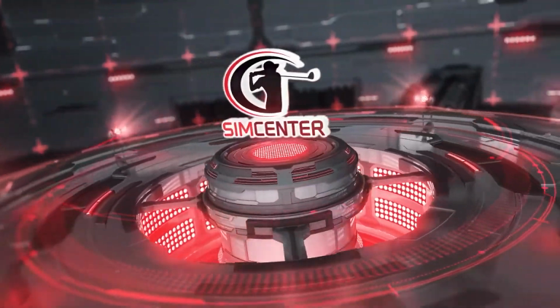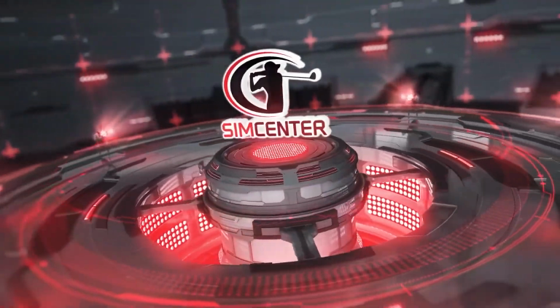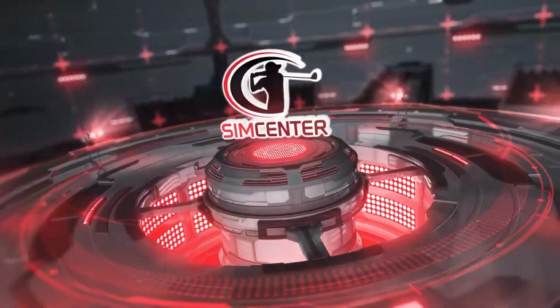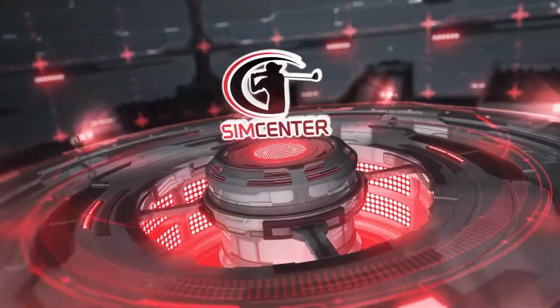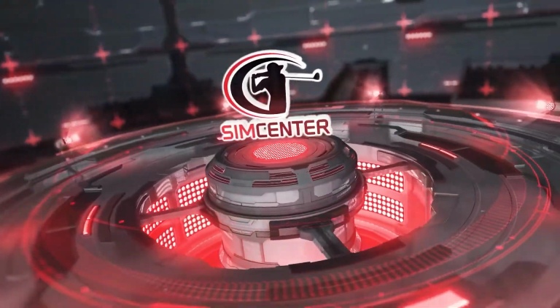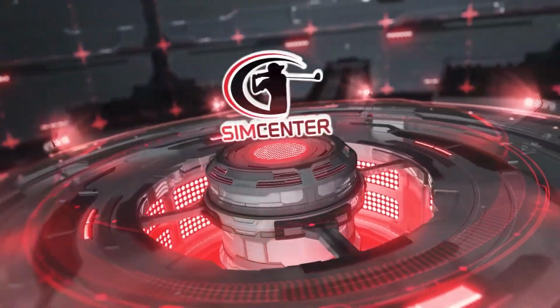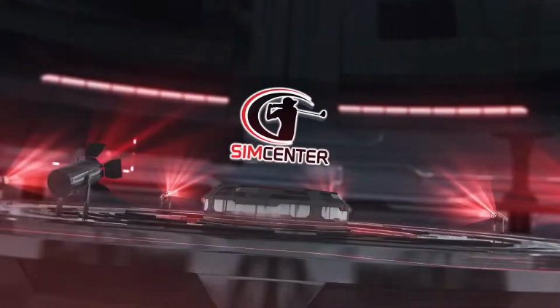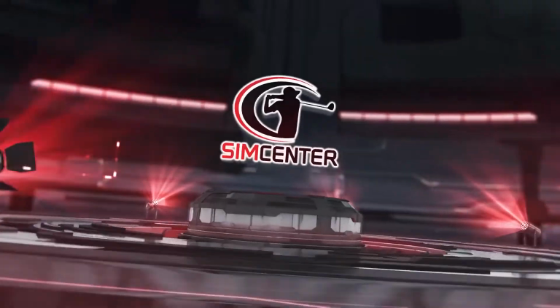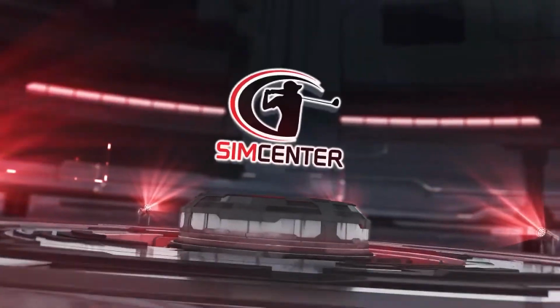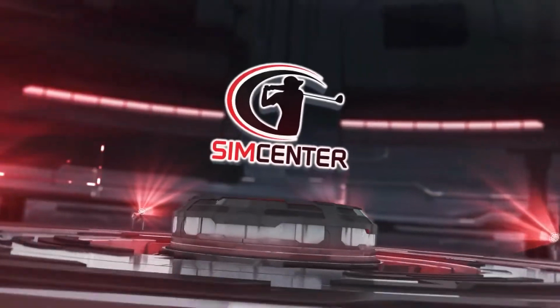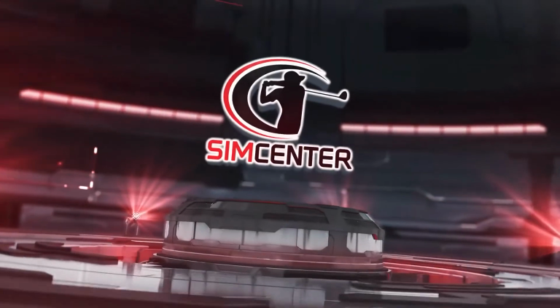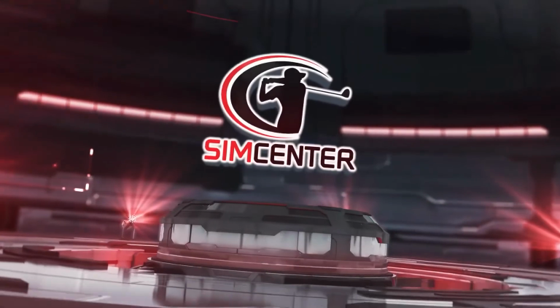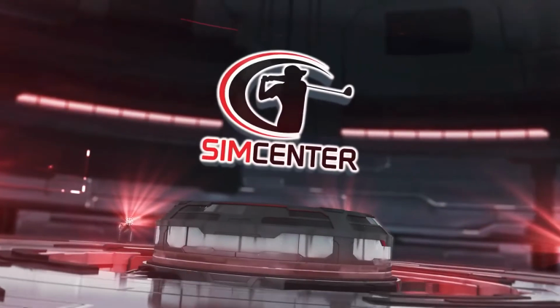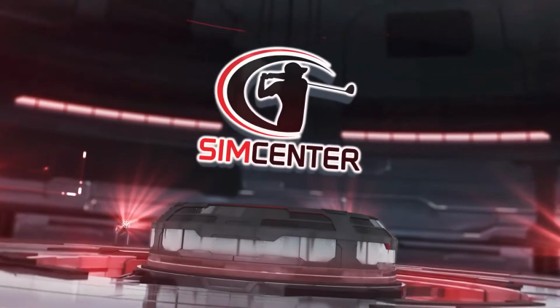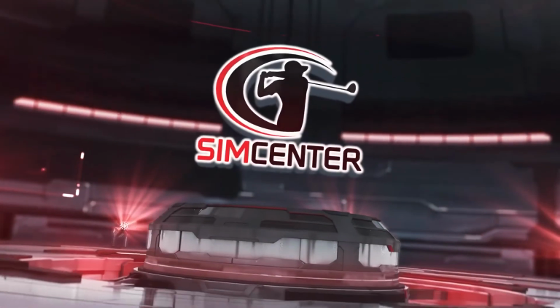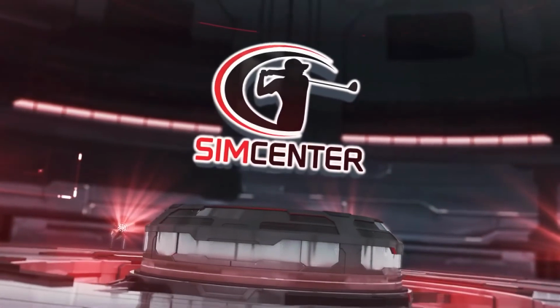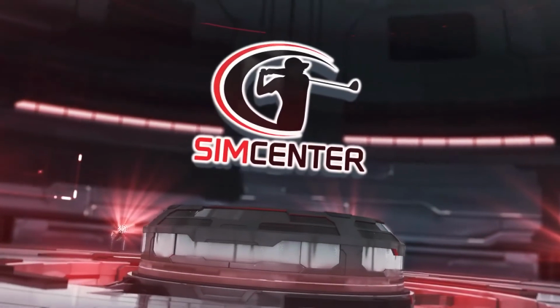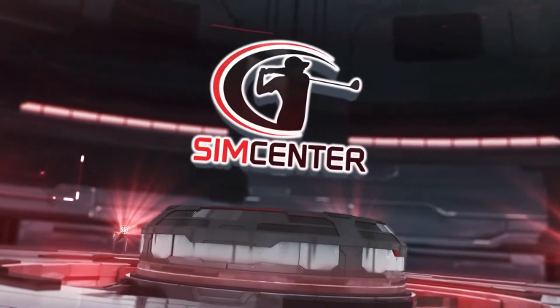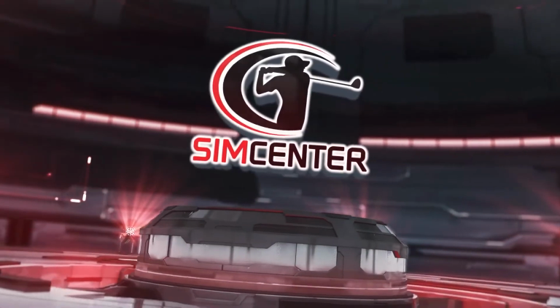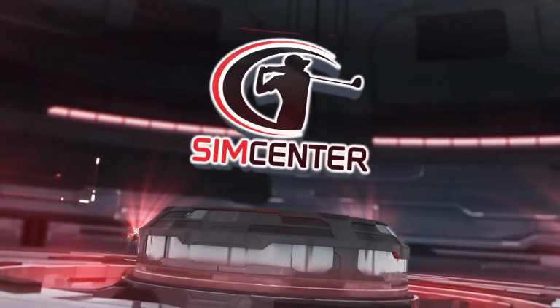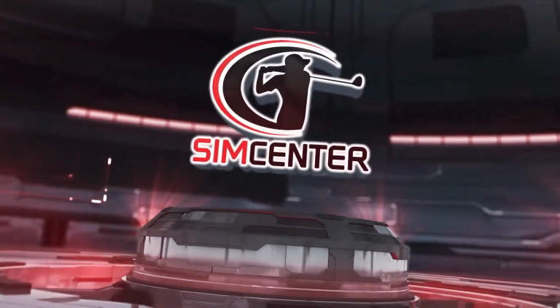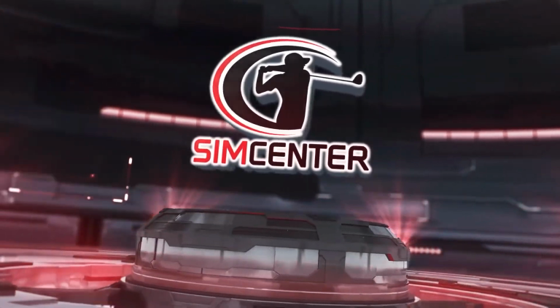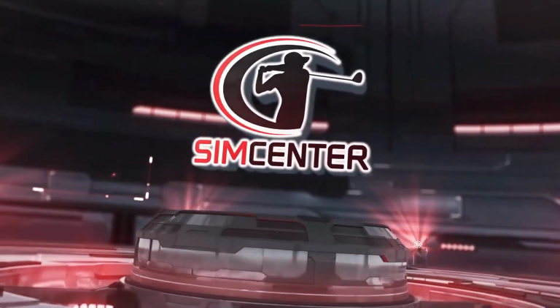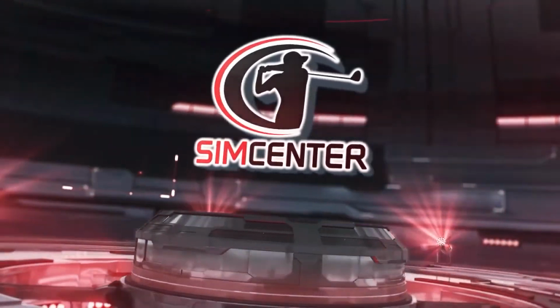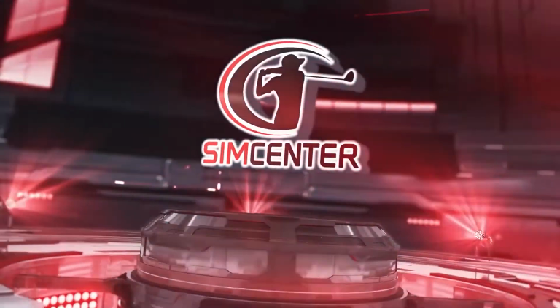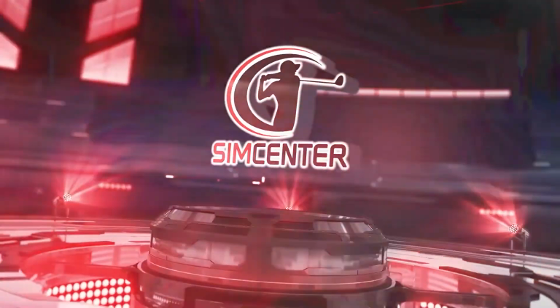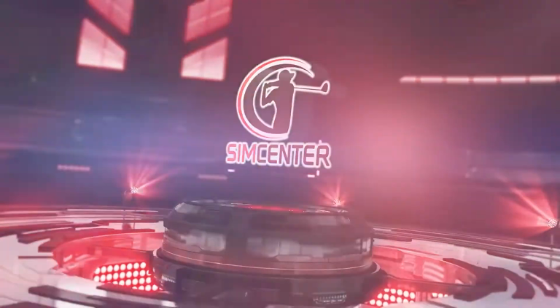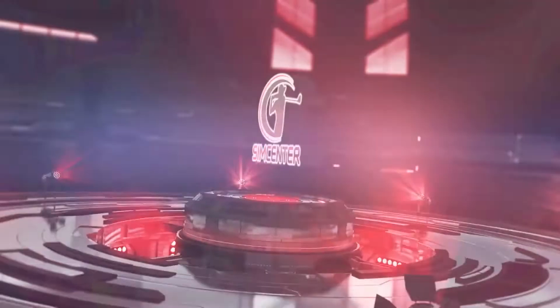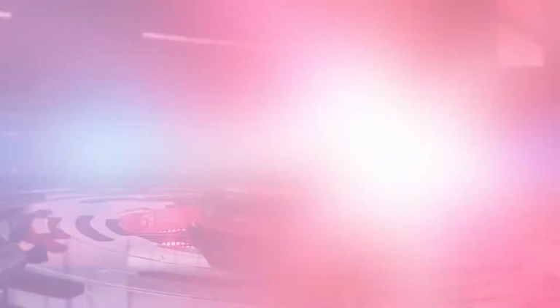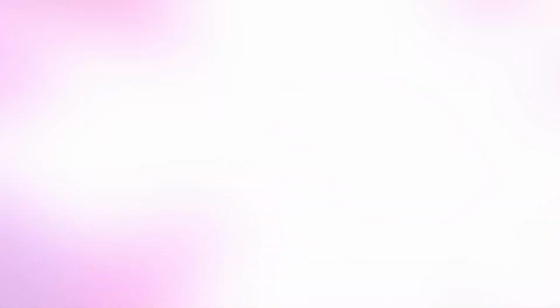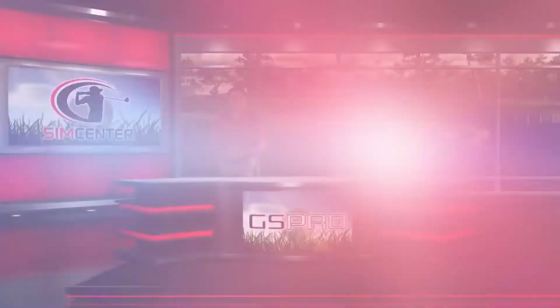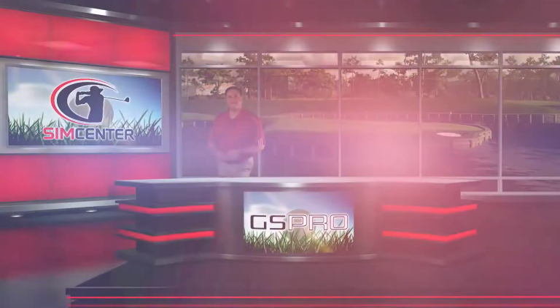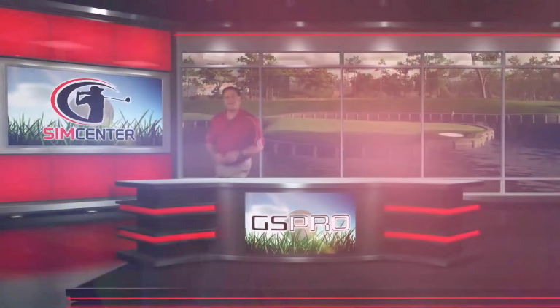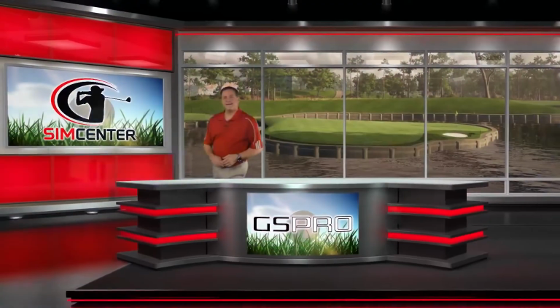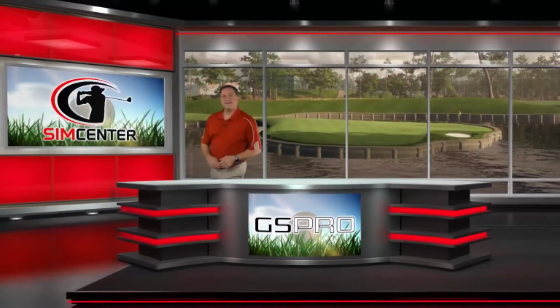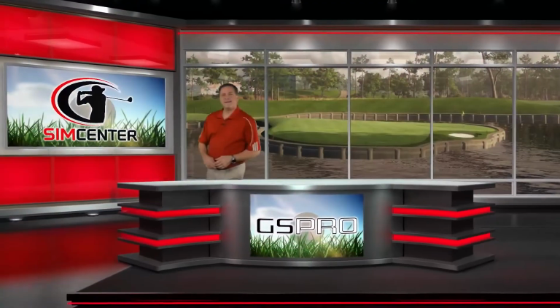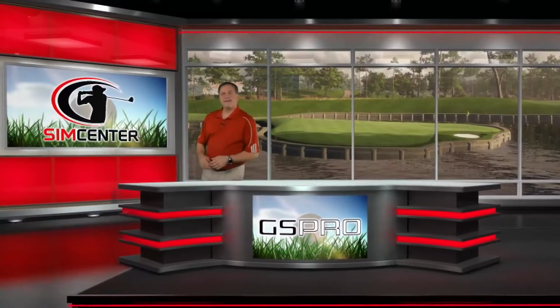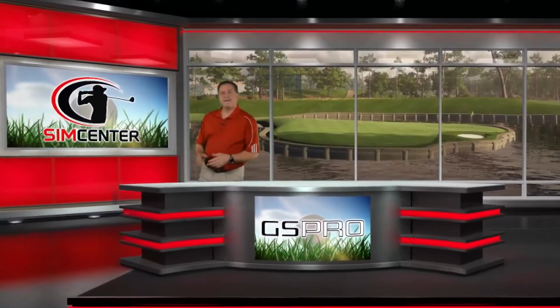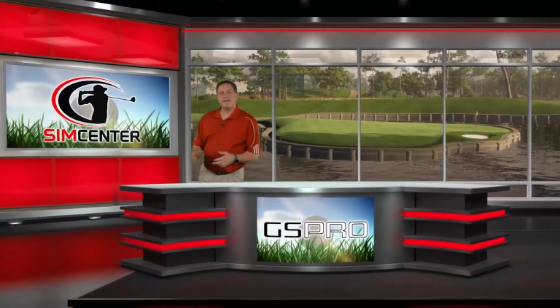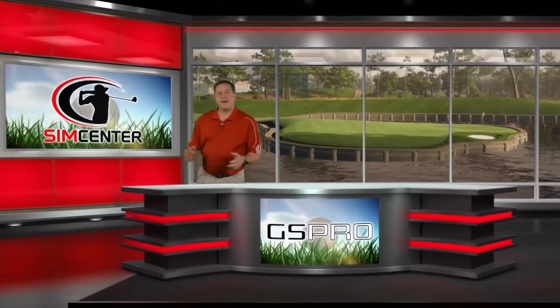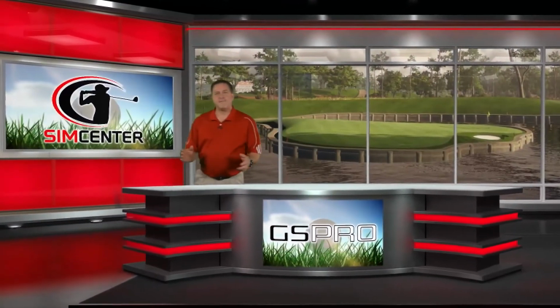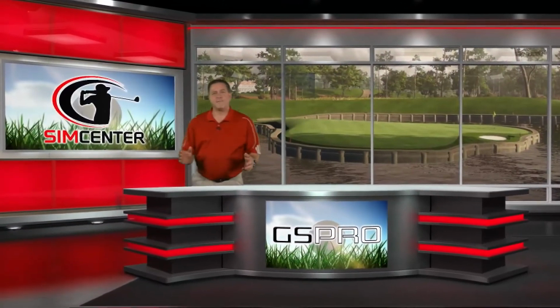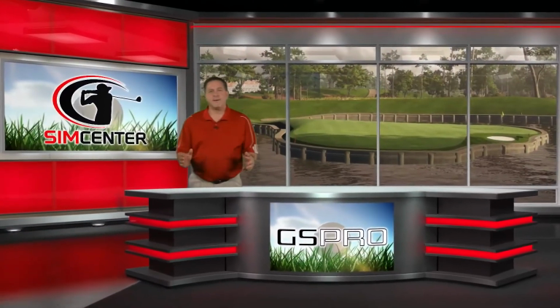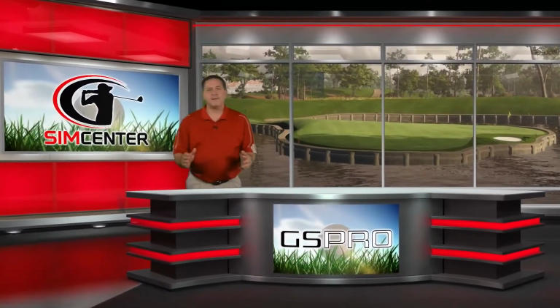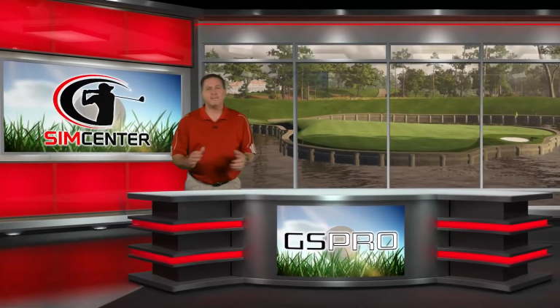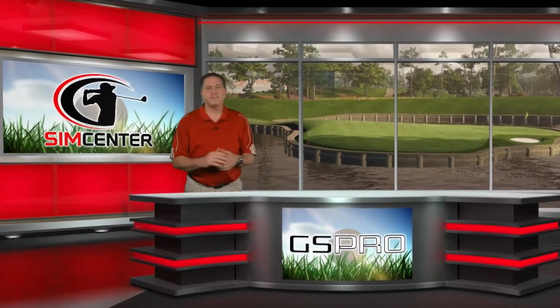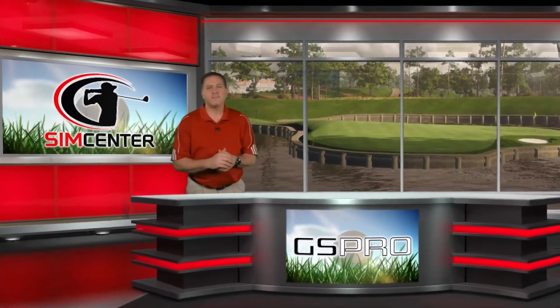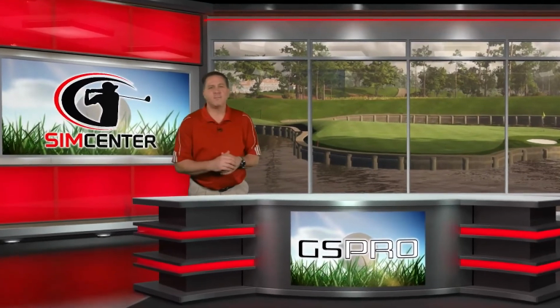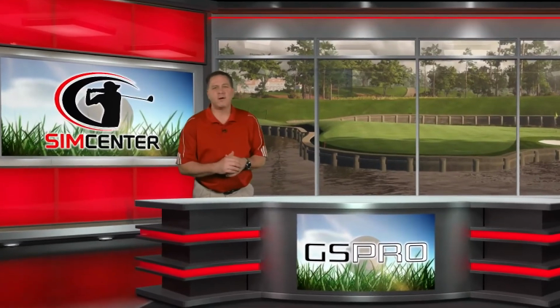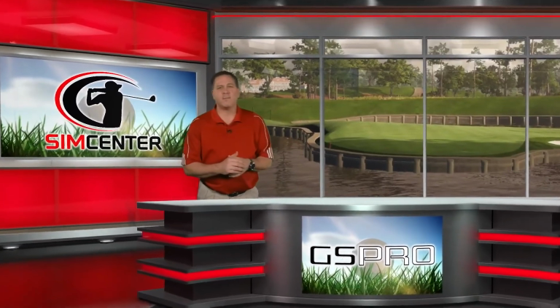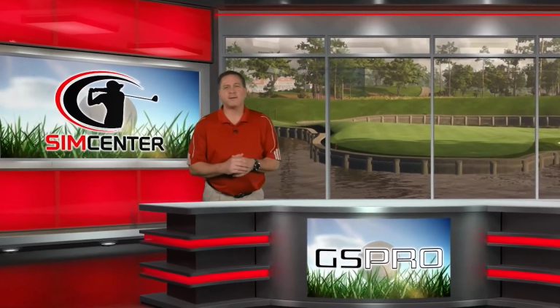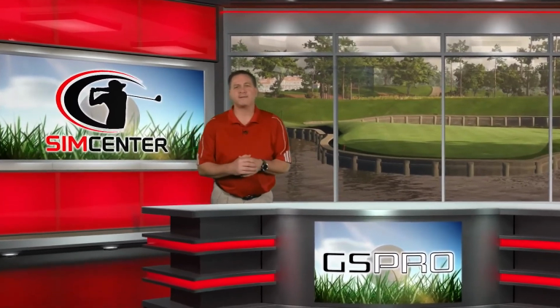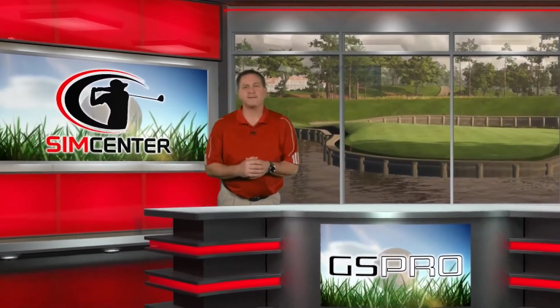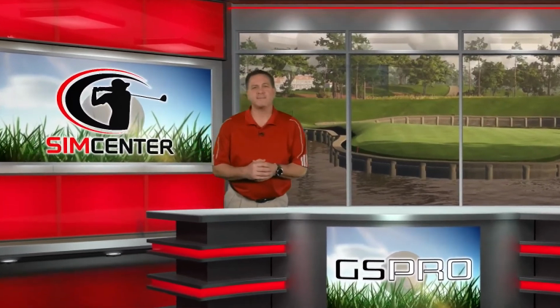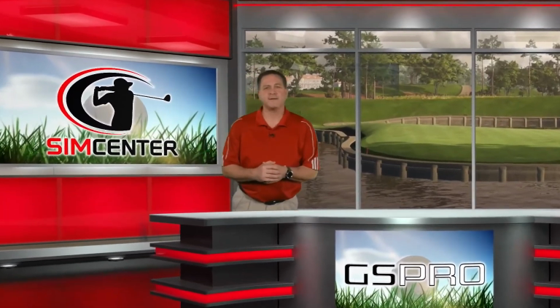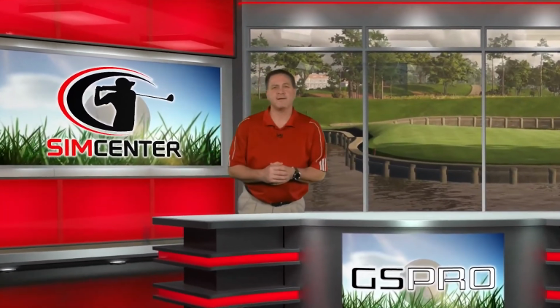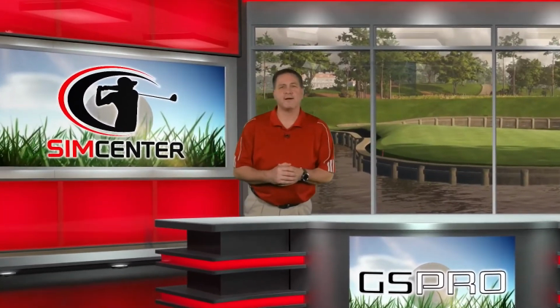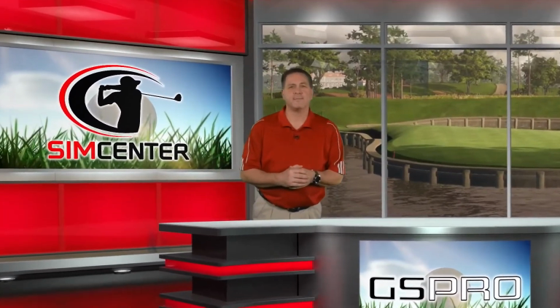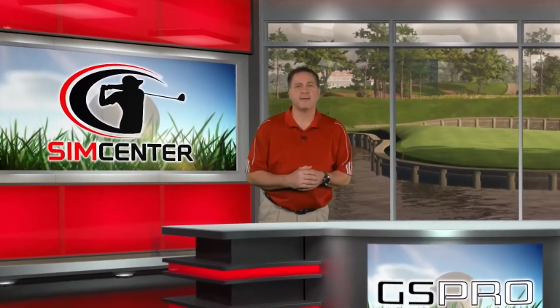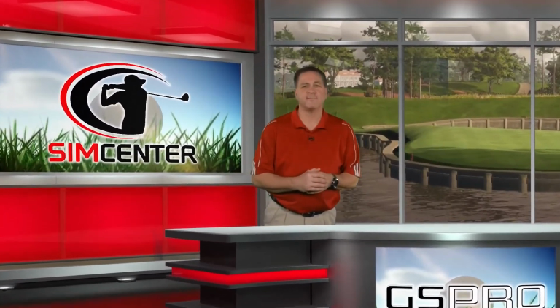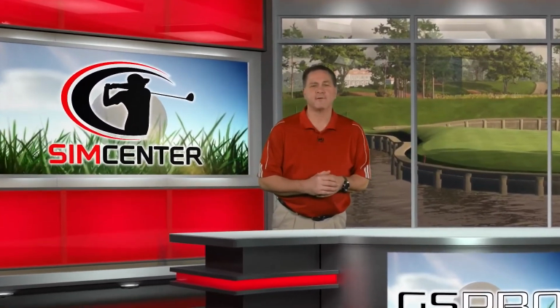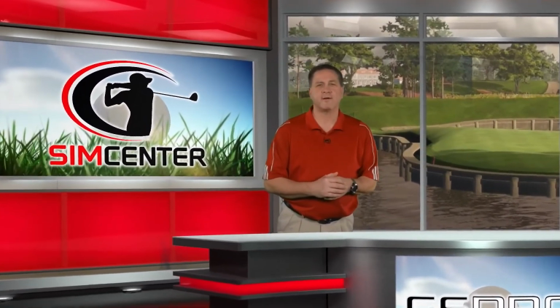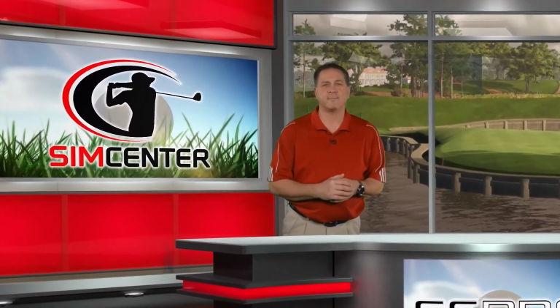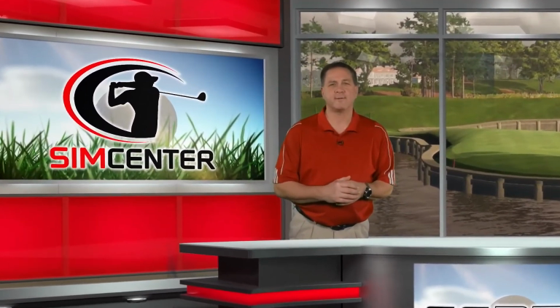This is SimCenter. Hey everybody, welcome back to SimCenter. I'm Kevin Crepin.